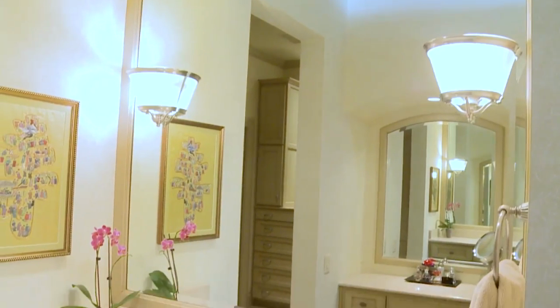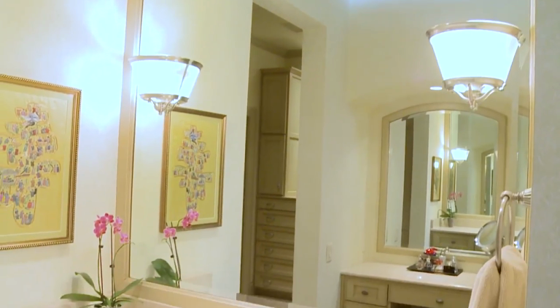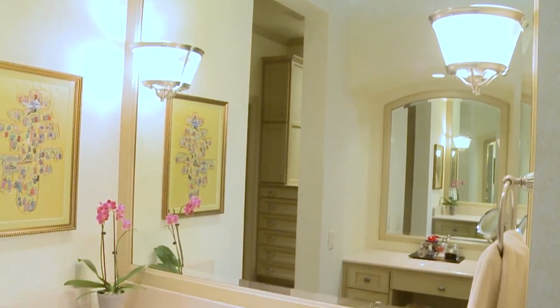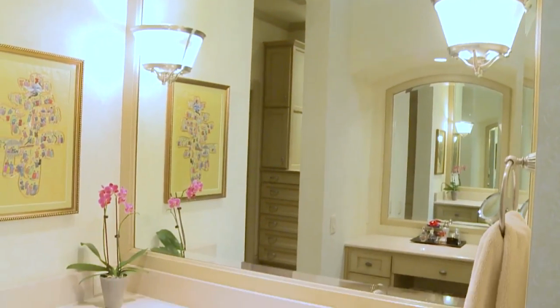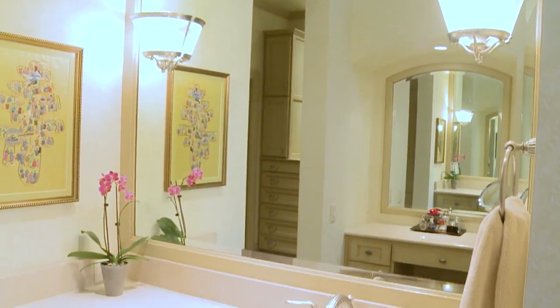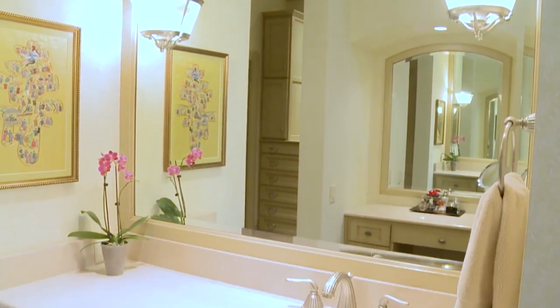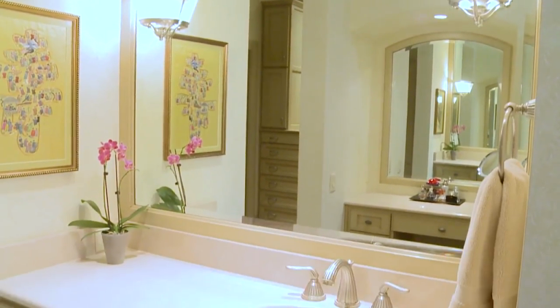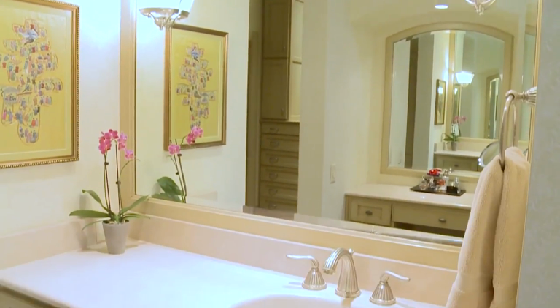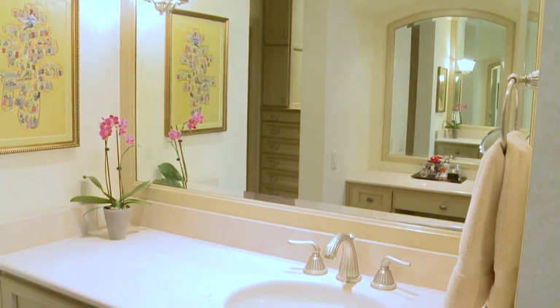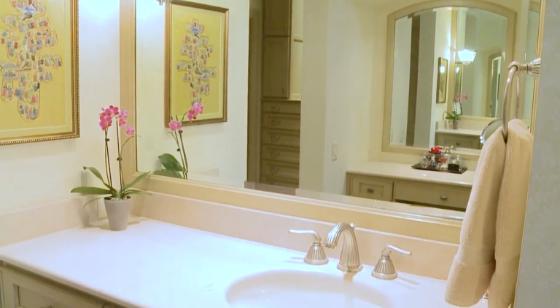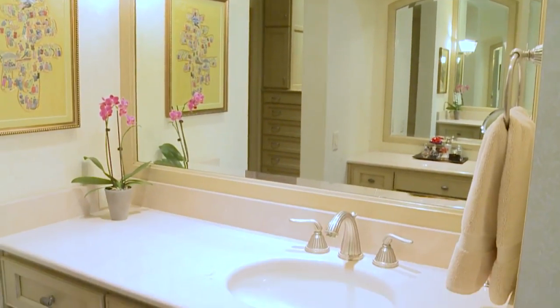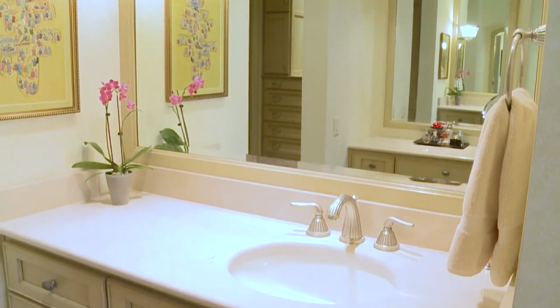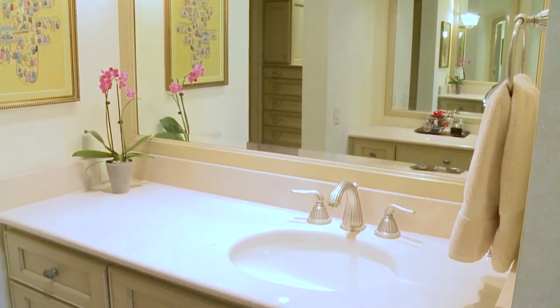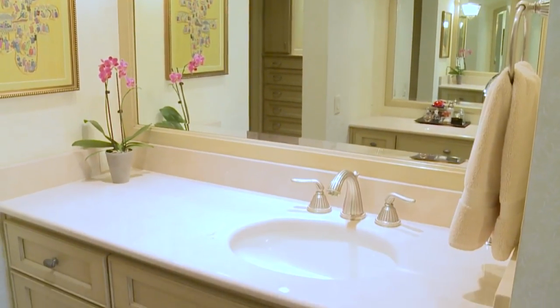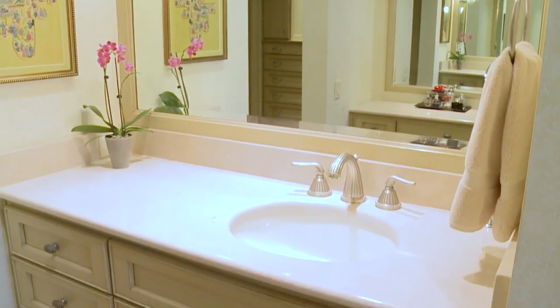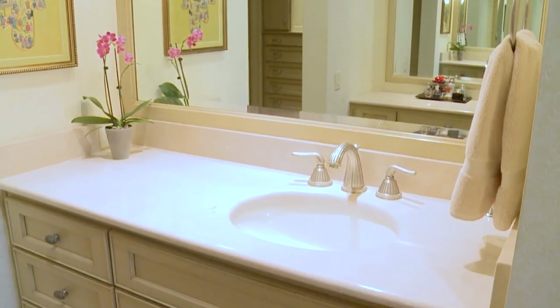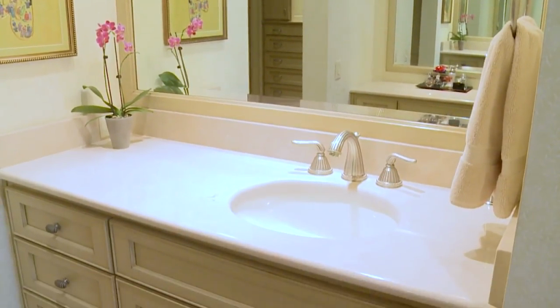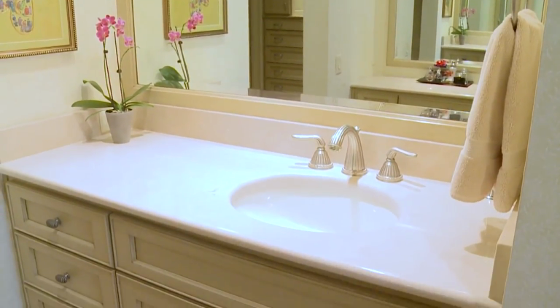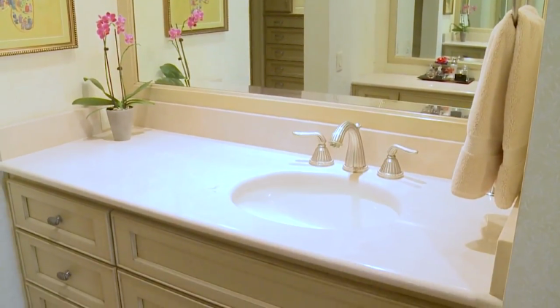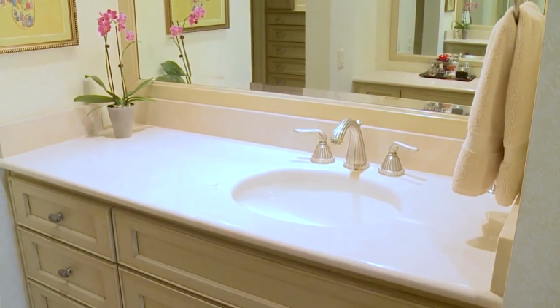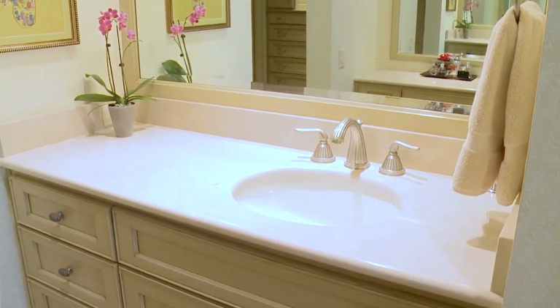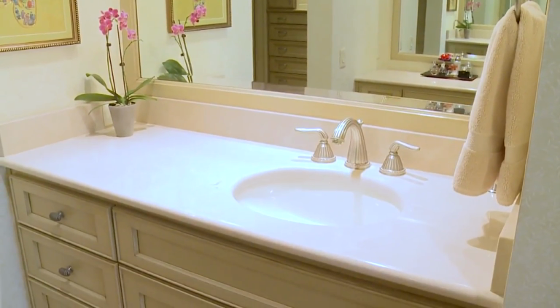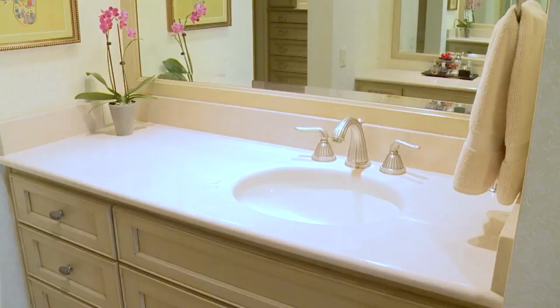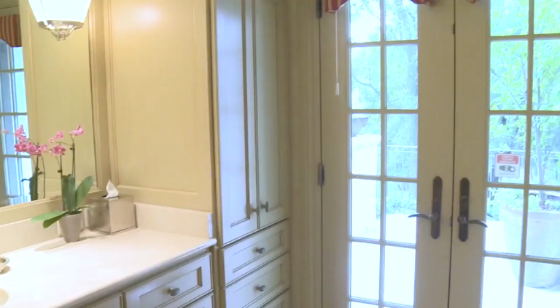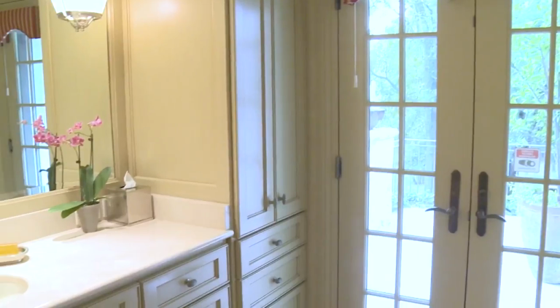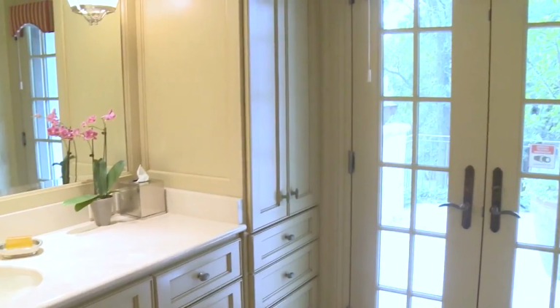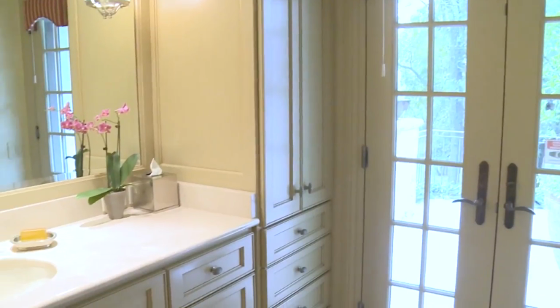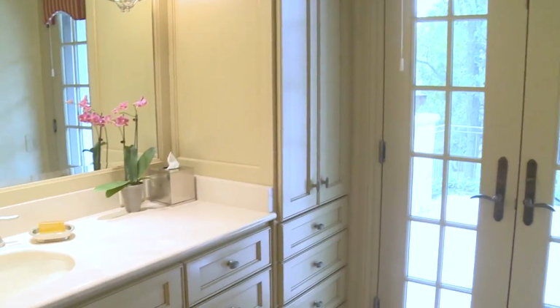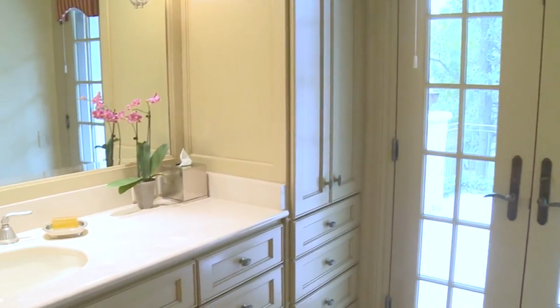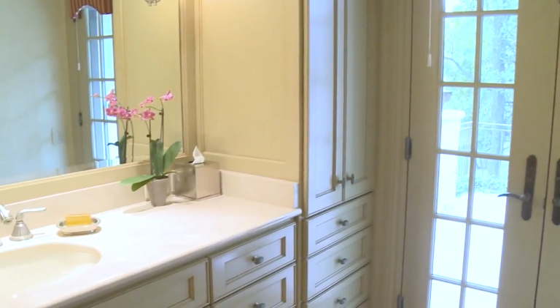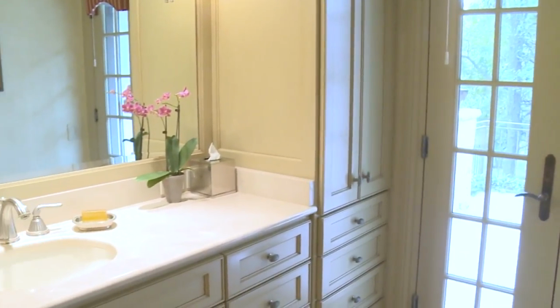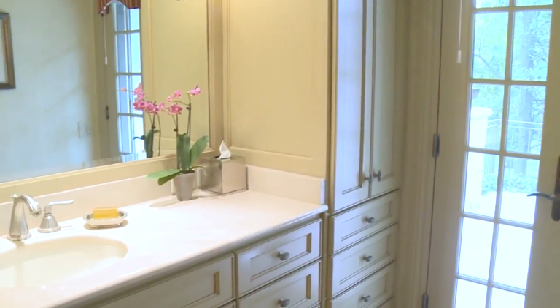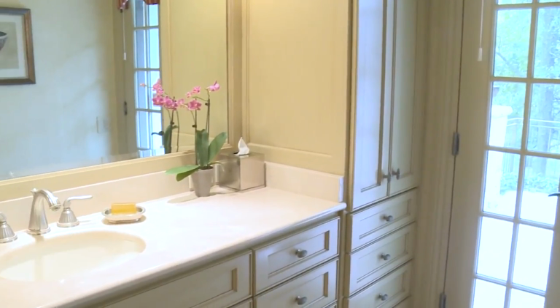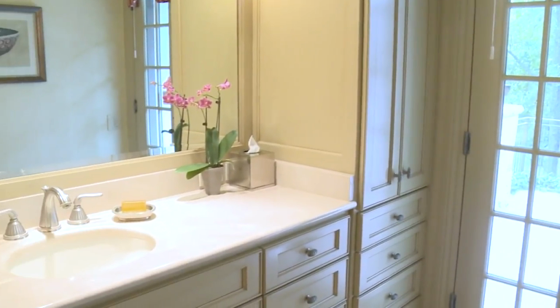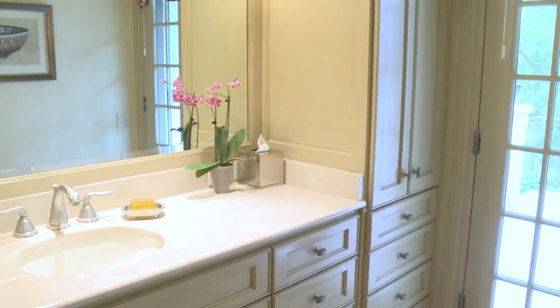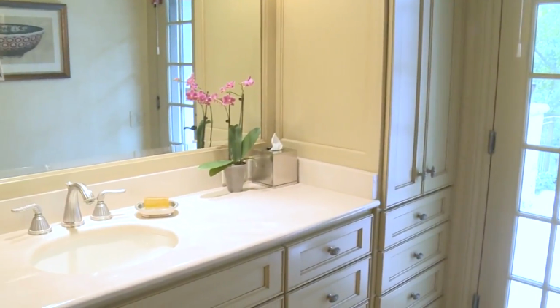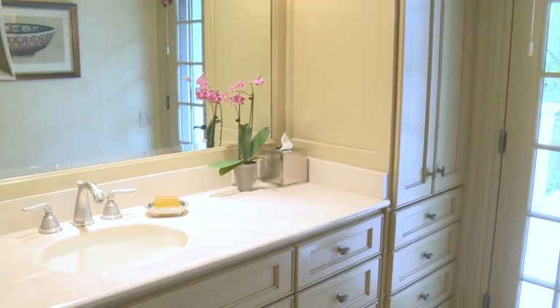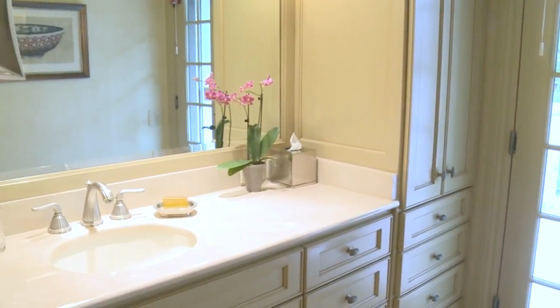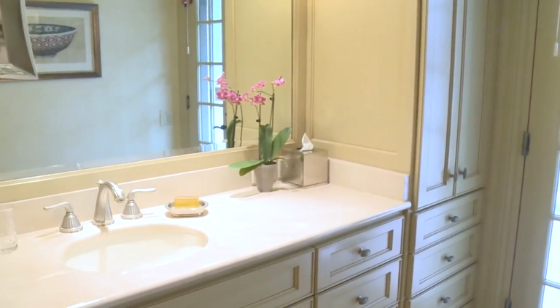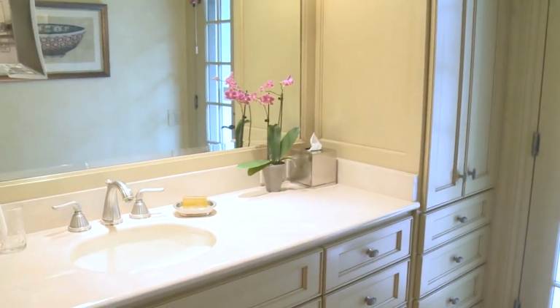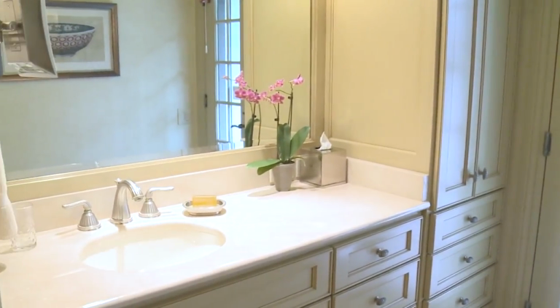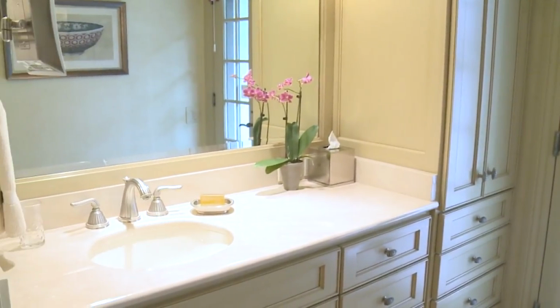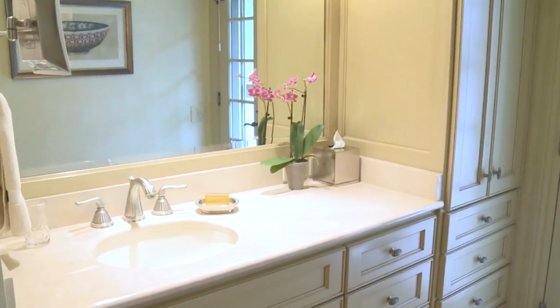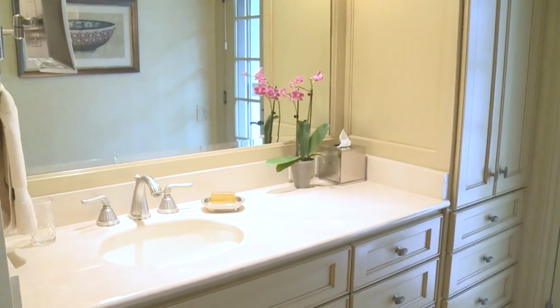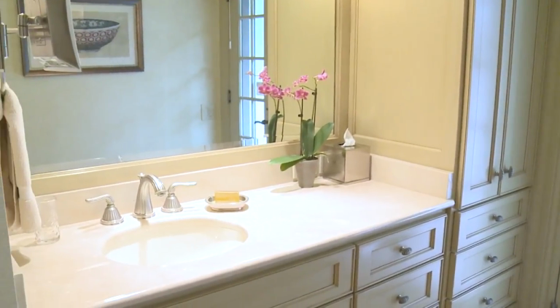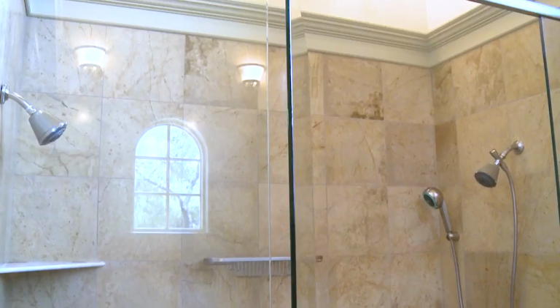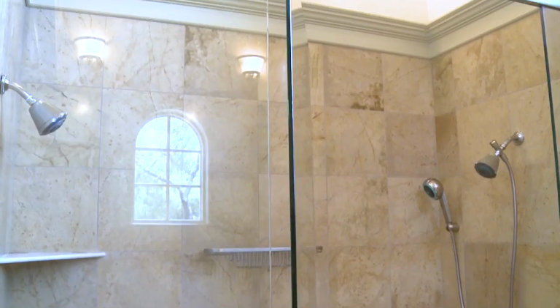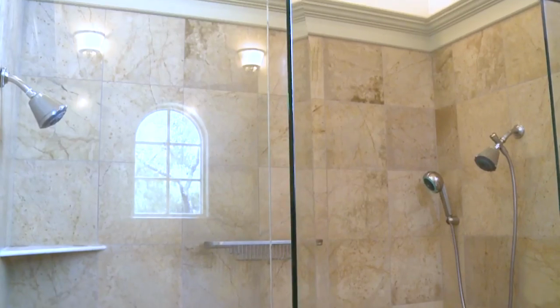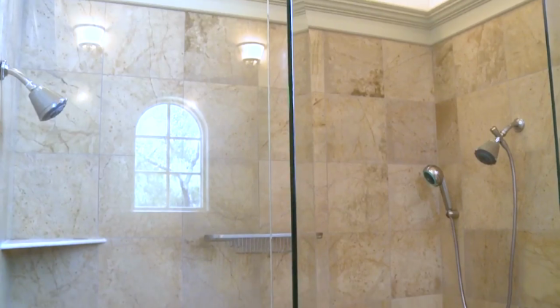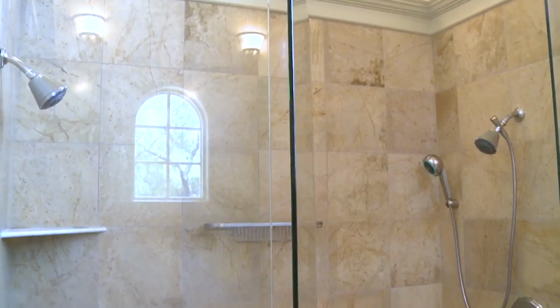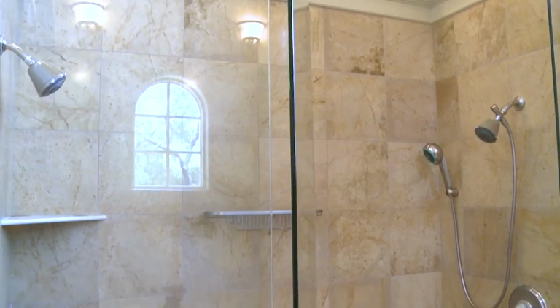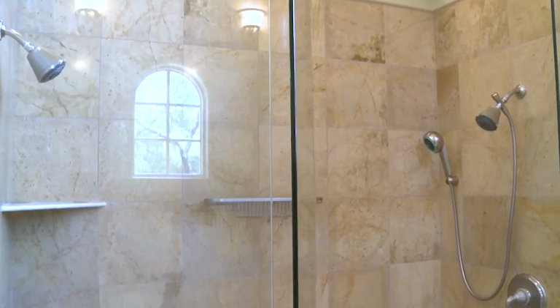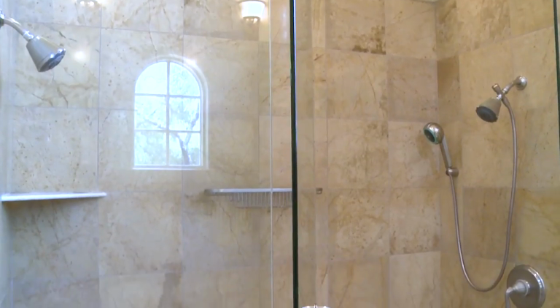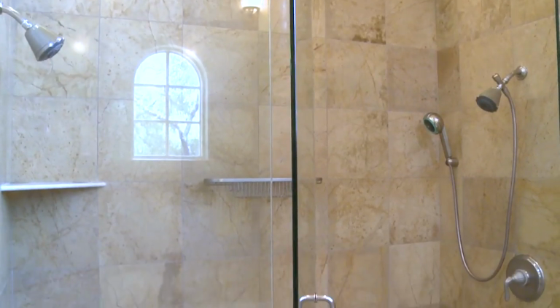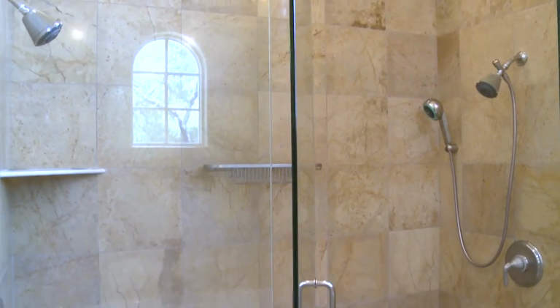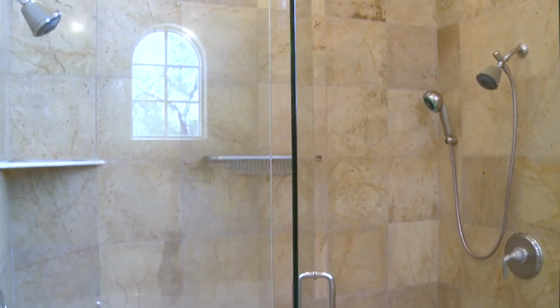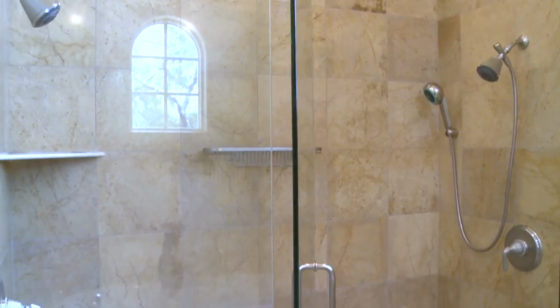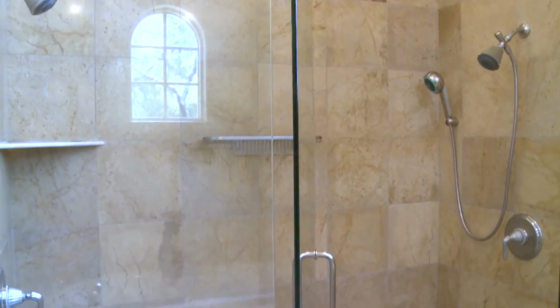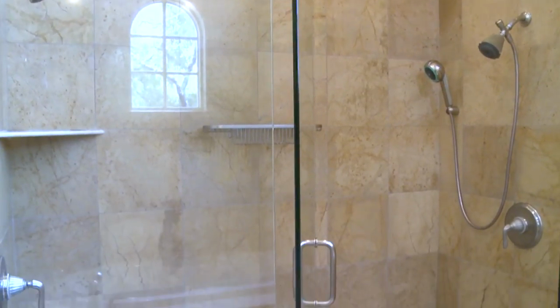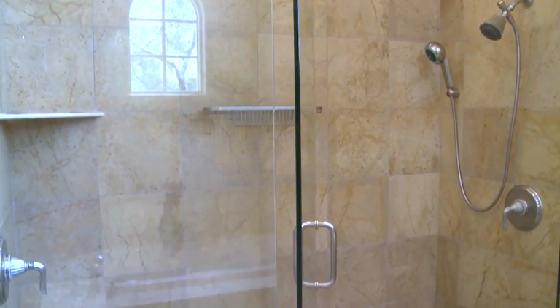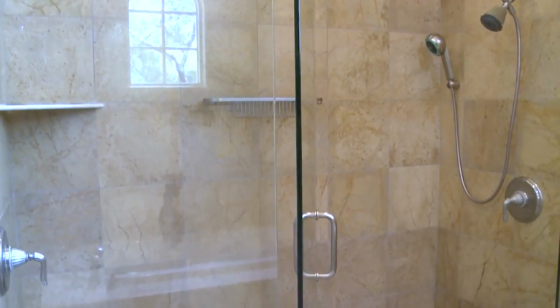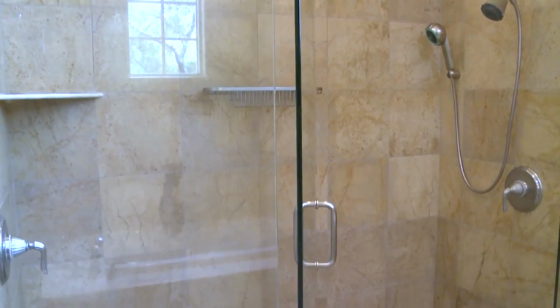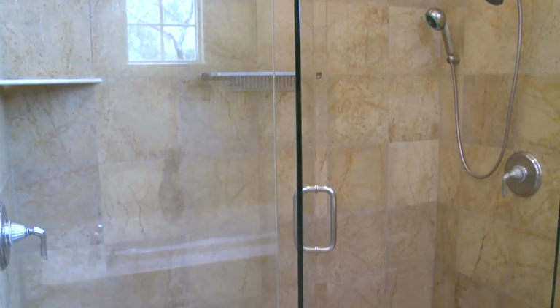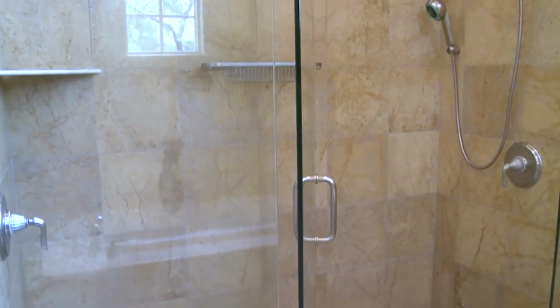The master bath features three Crema Marple top vanities, a huge walk-in shower, and a gorgeous marble bath.